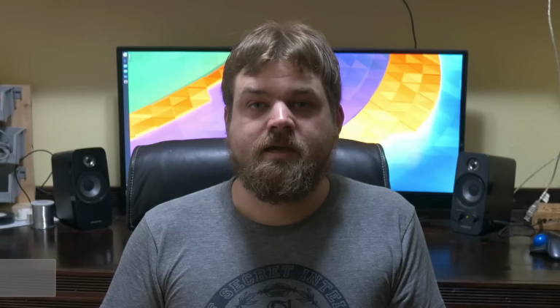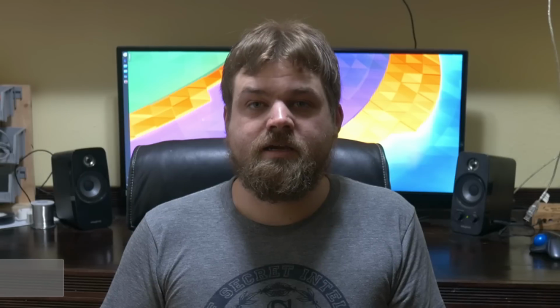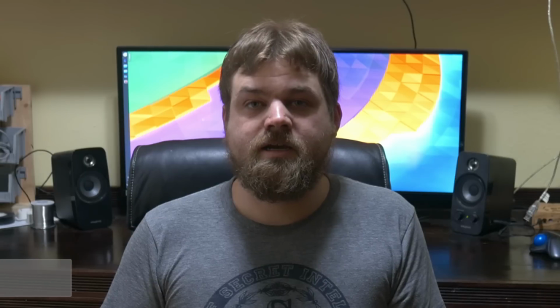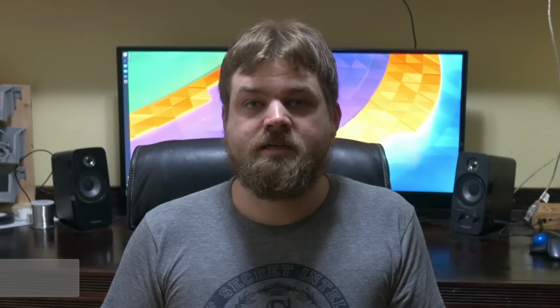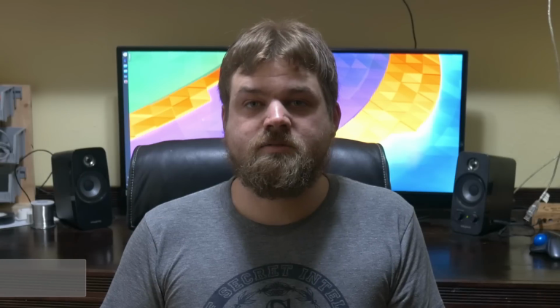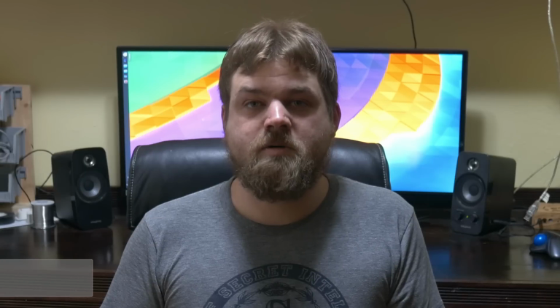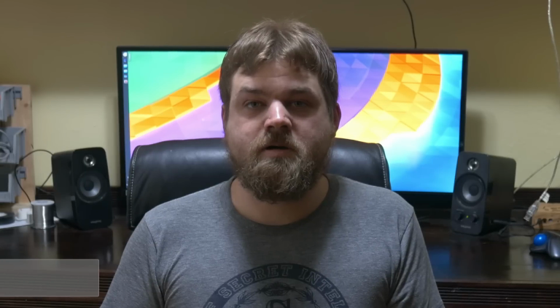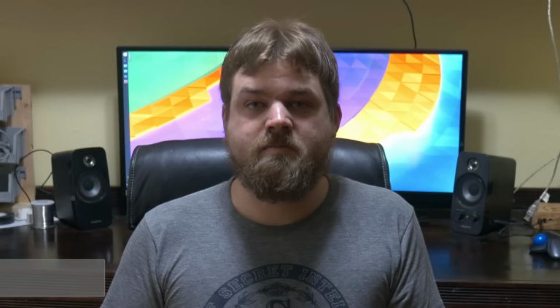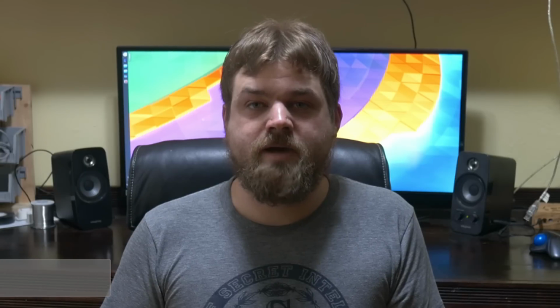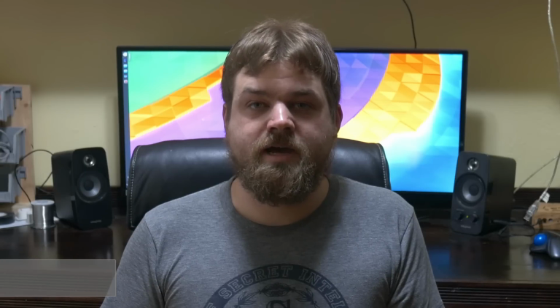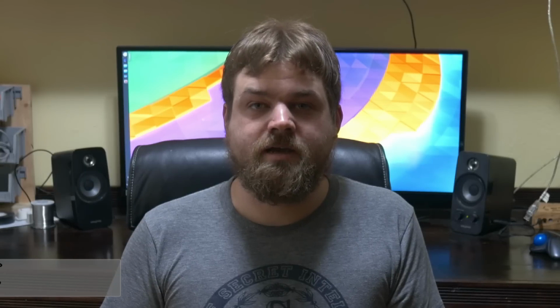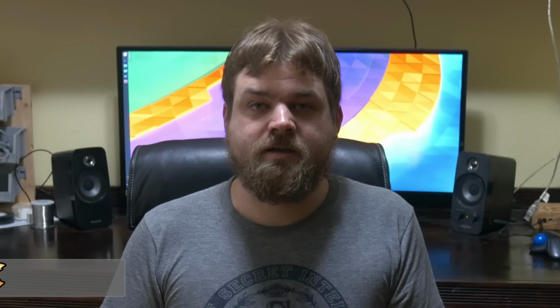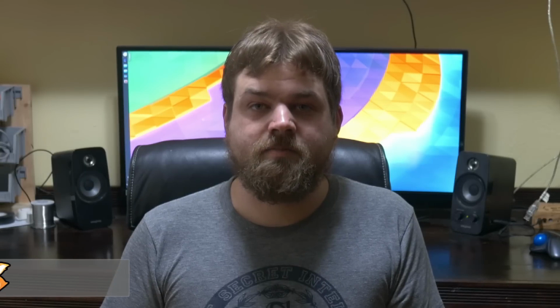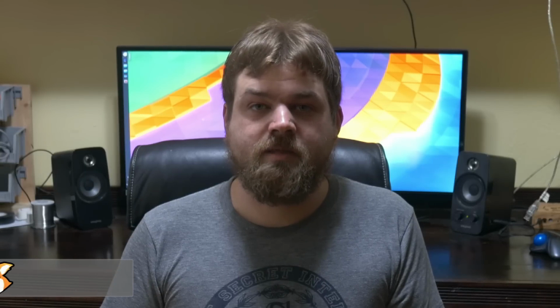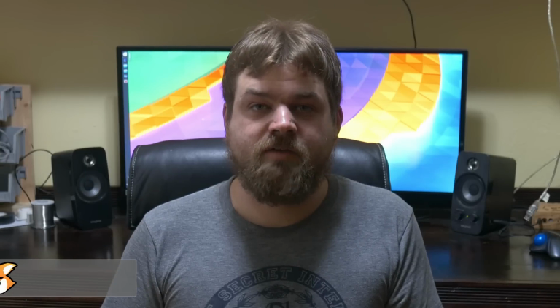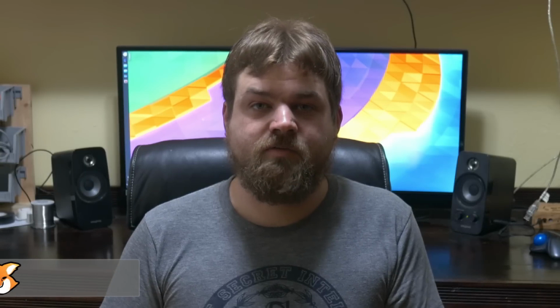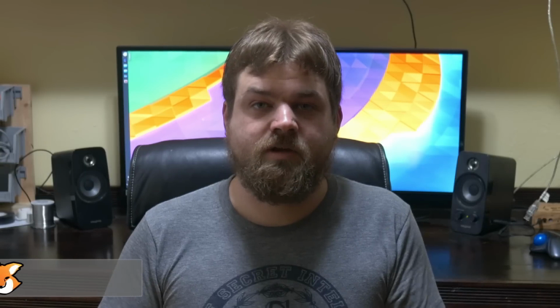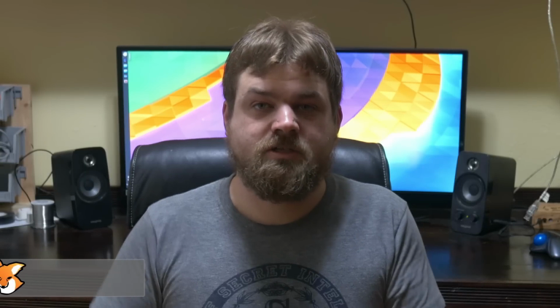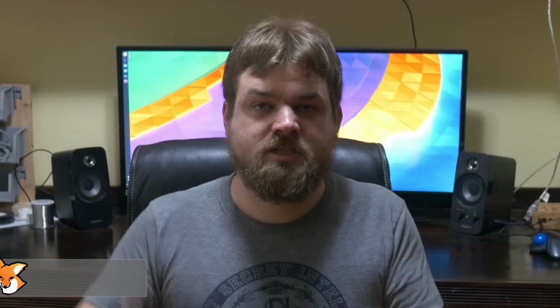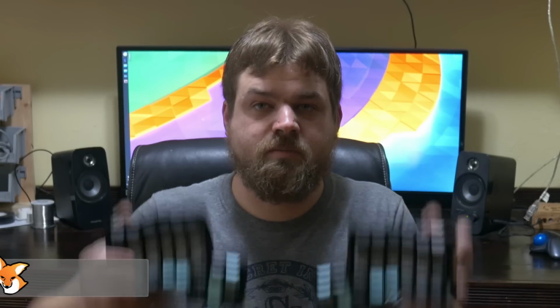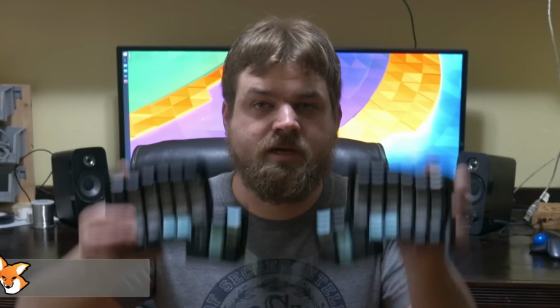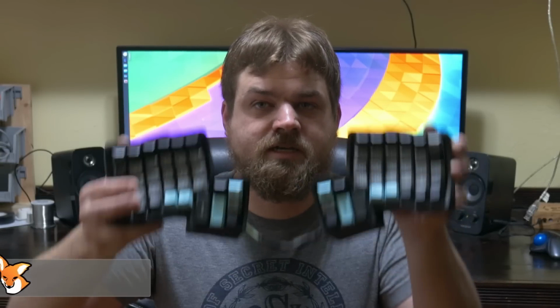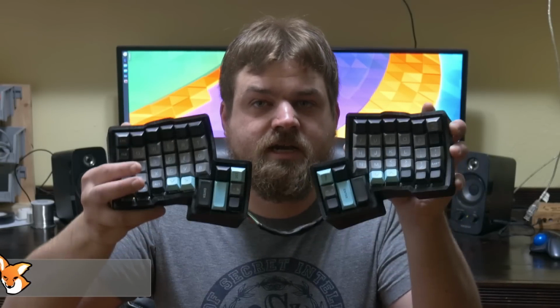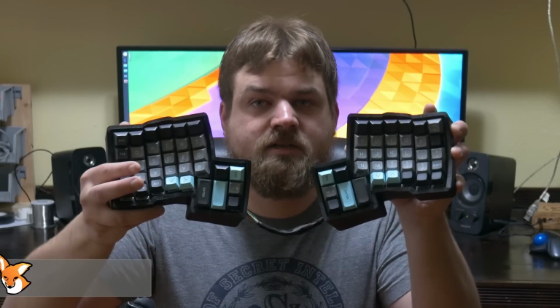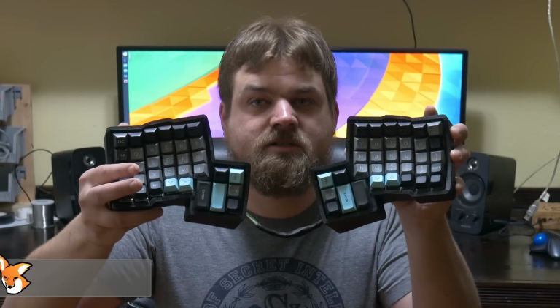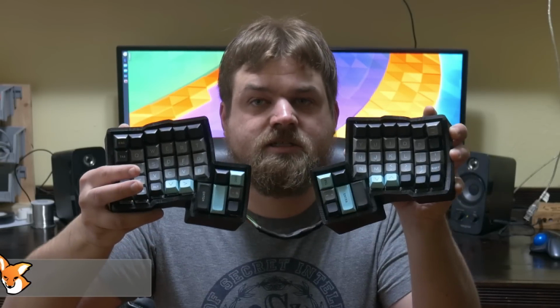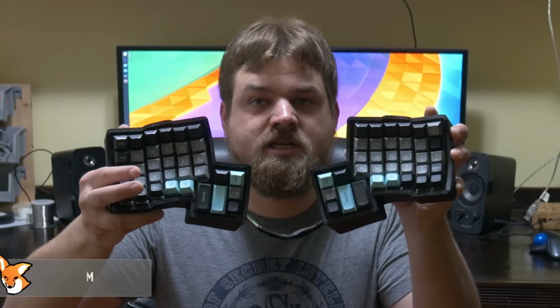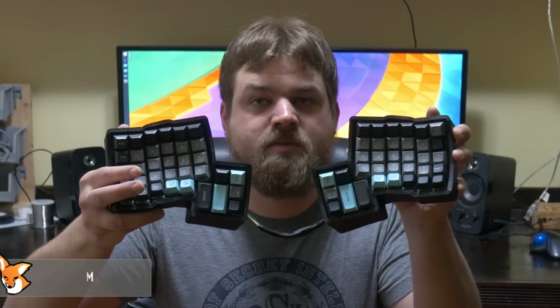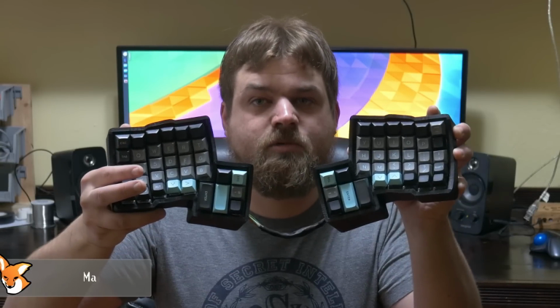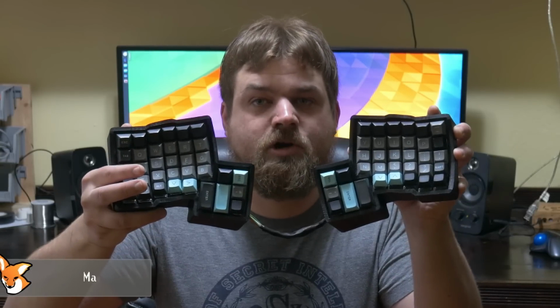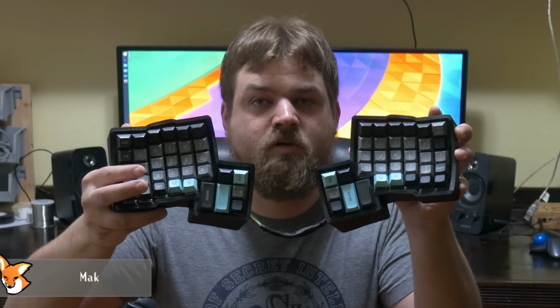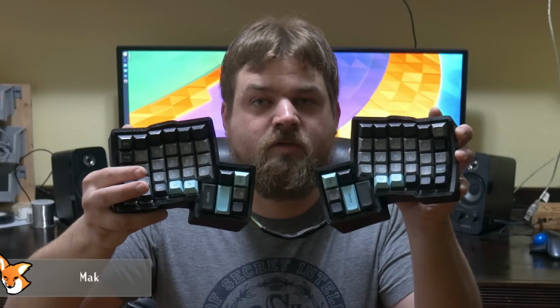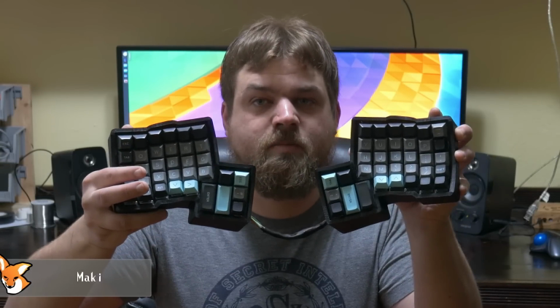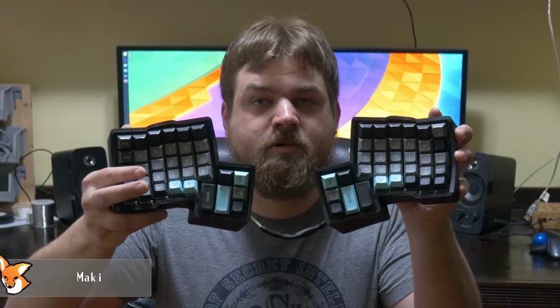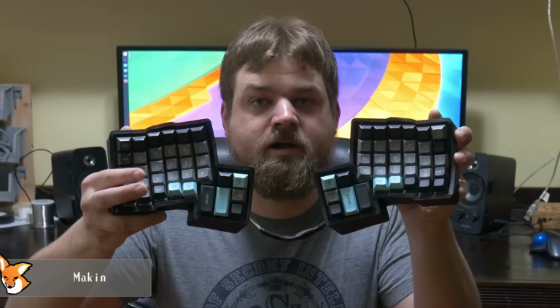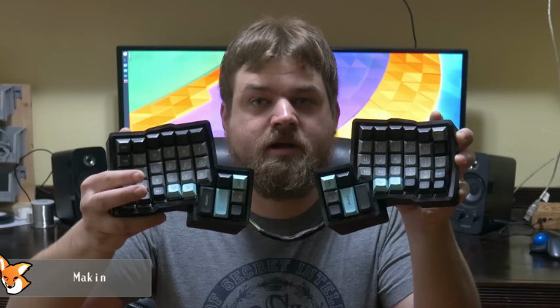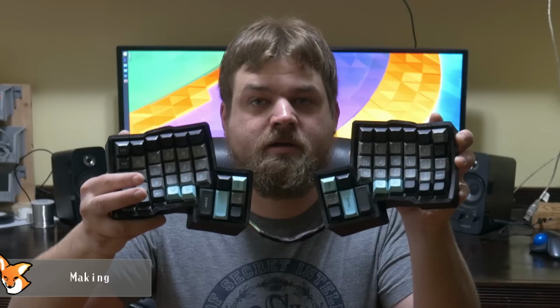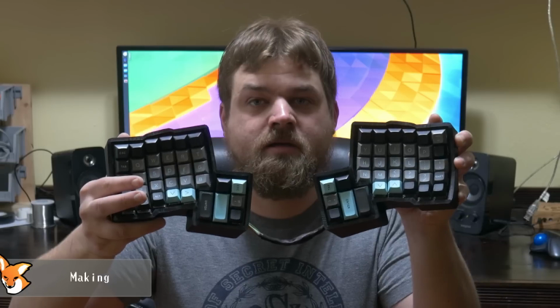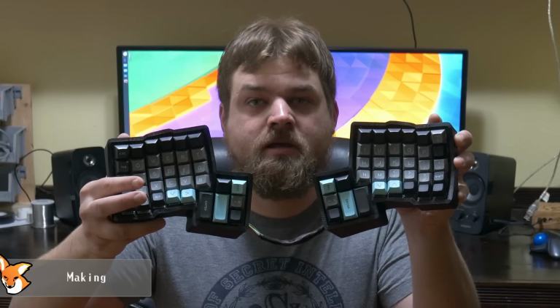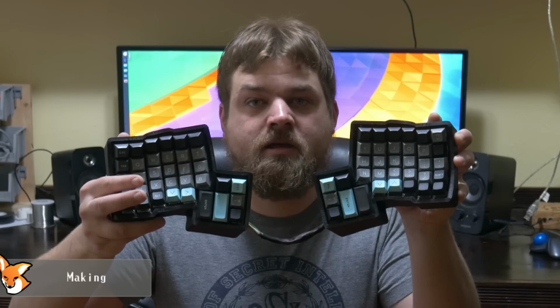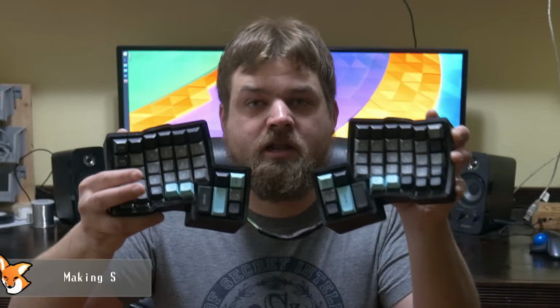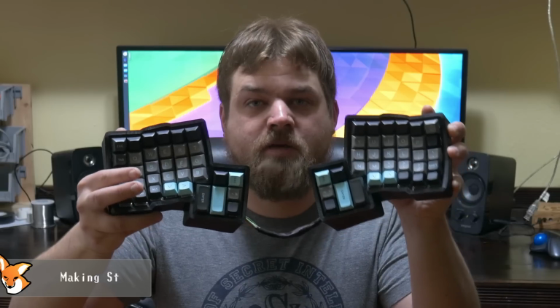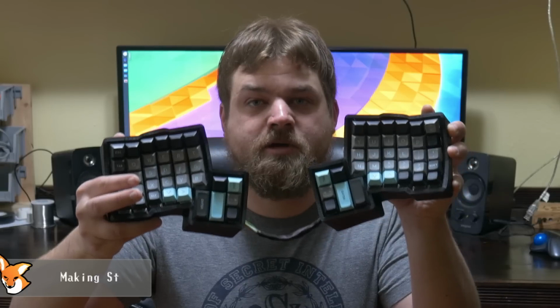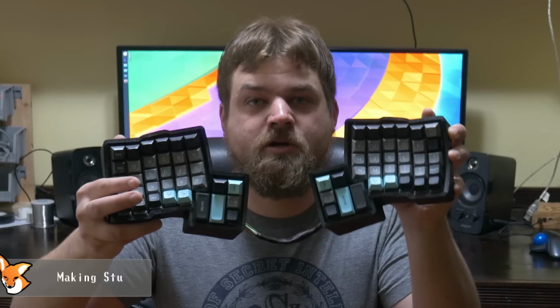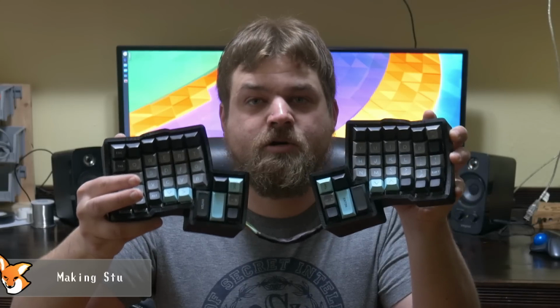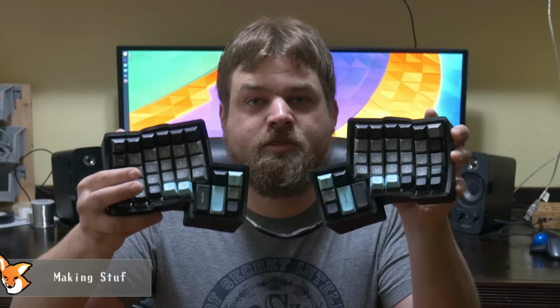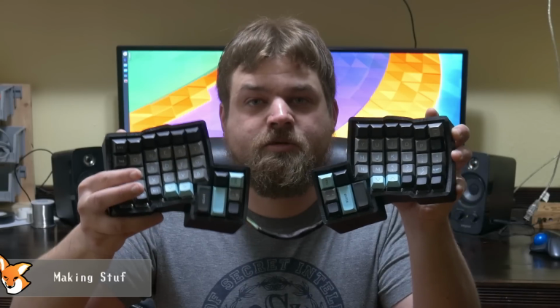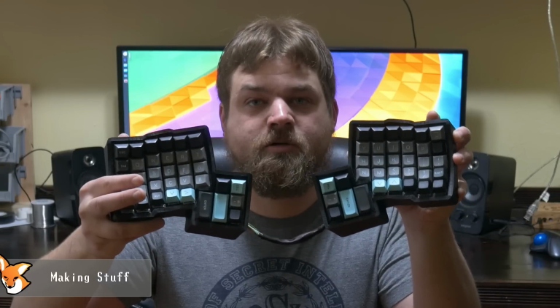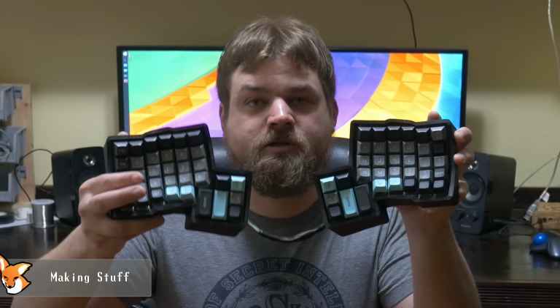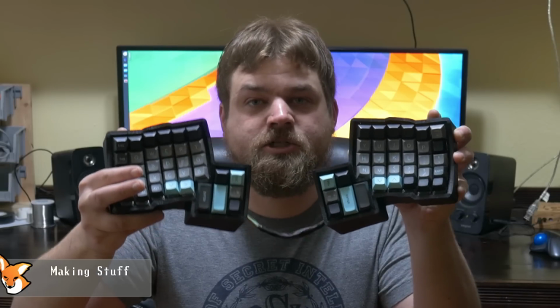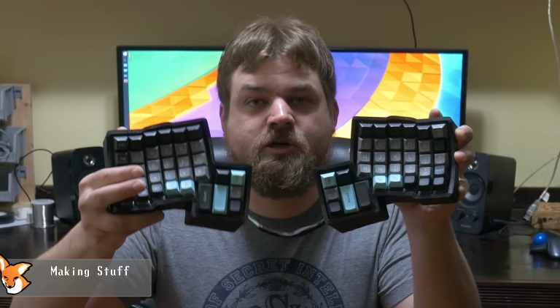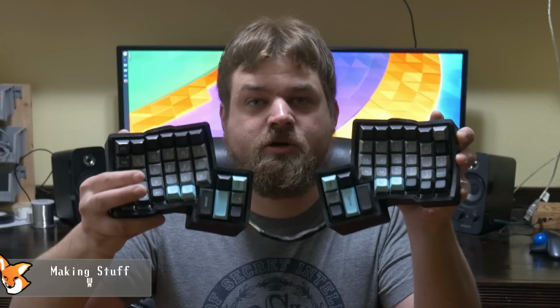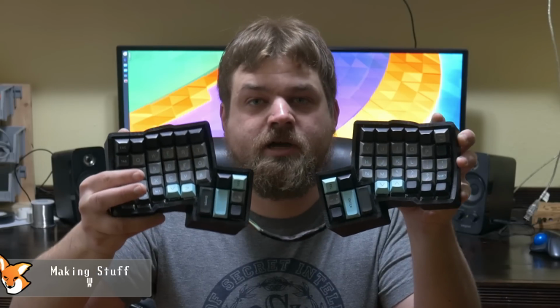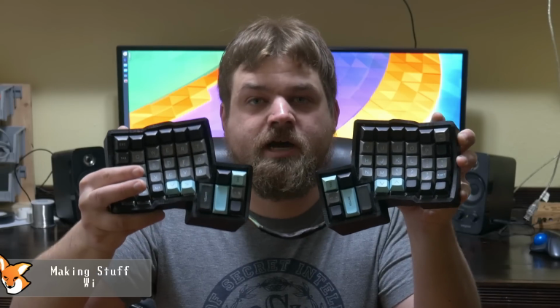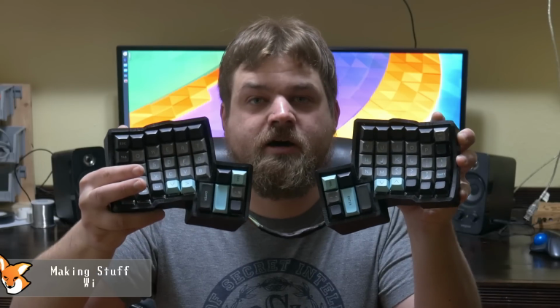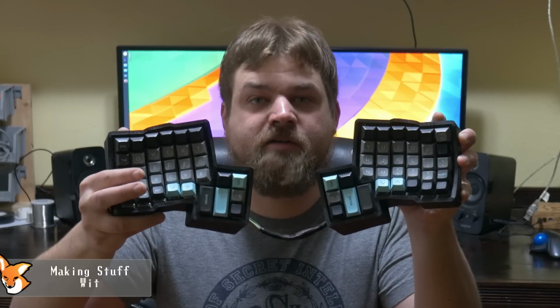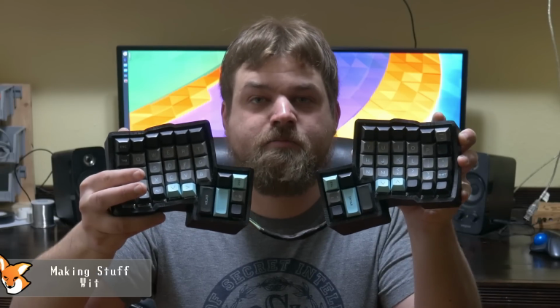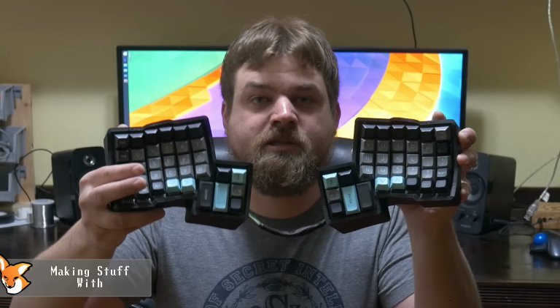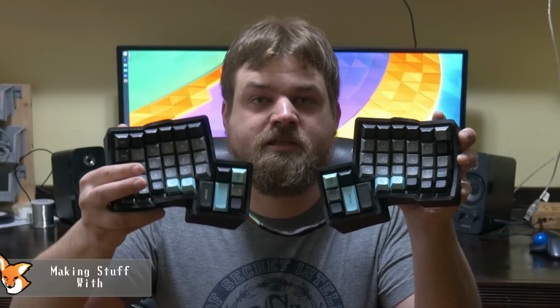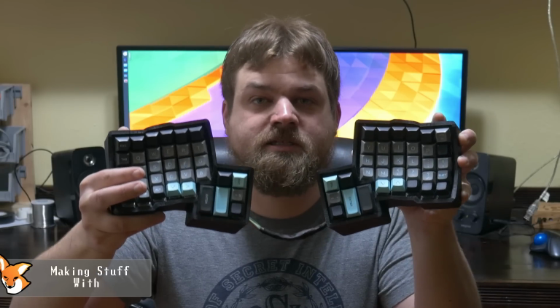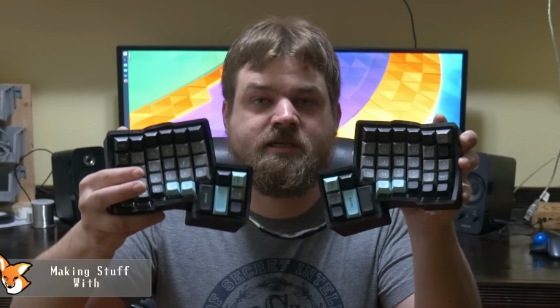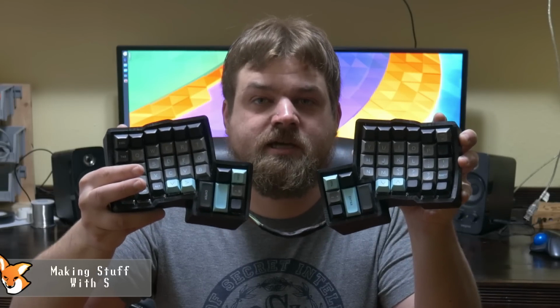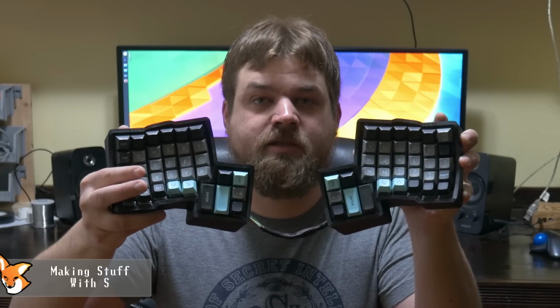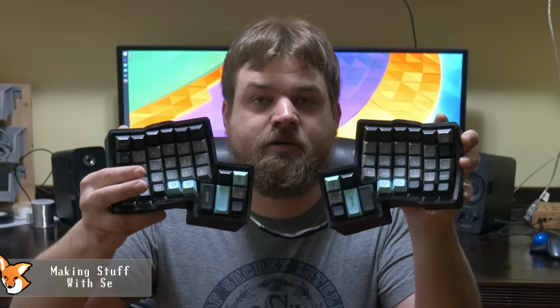Hey guys, welcome back. I finished up my Dactyl keyboard over the break and I'll be going through and showing you how I put this together.